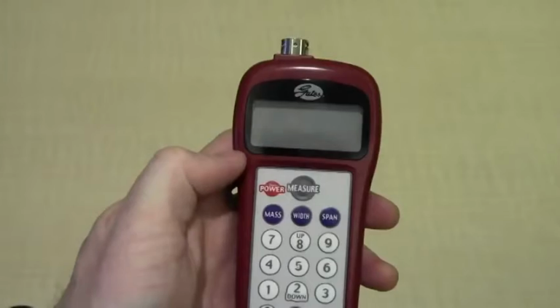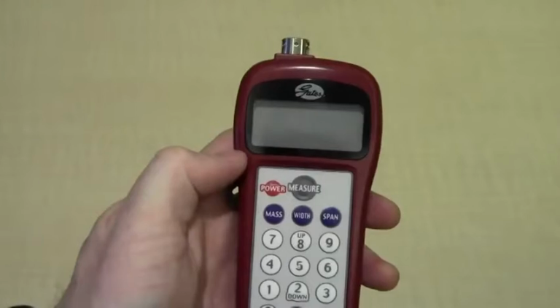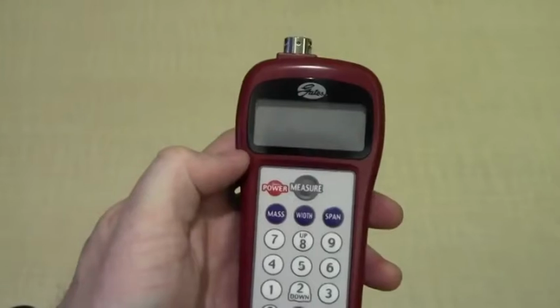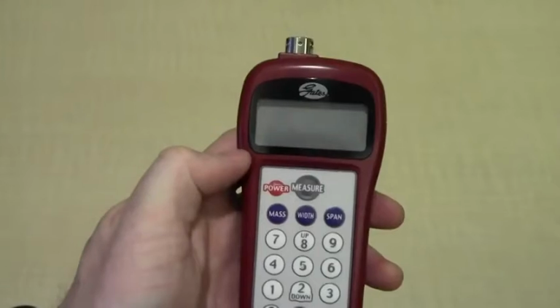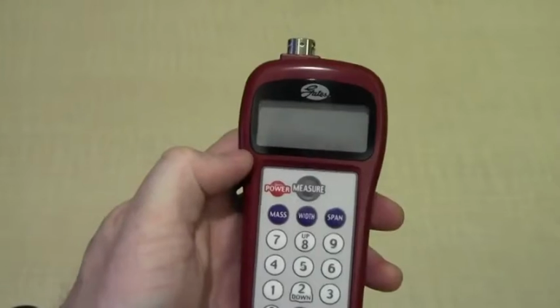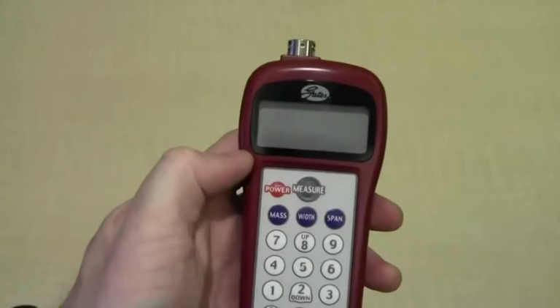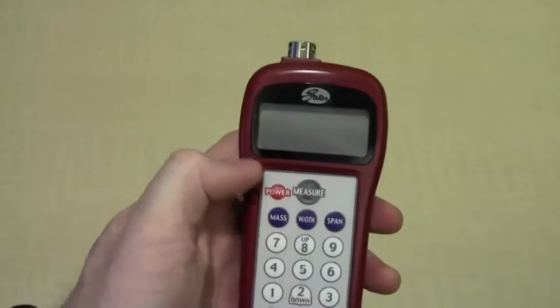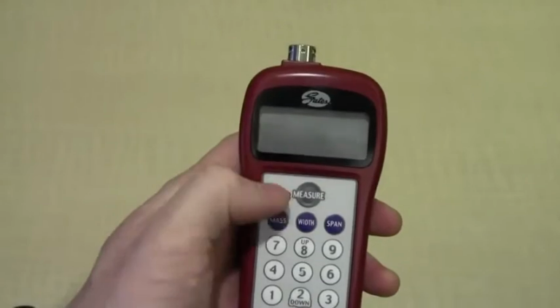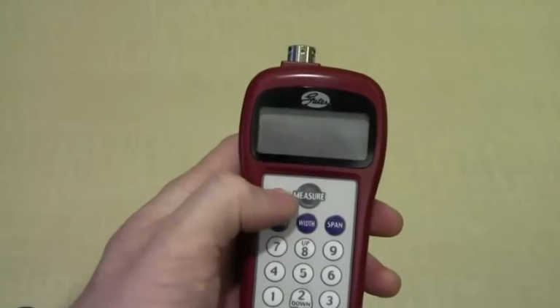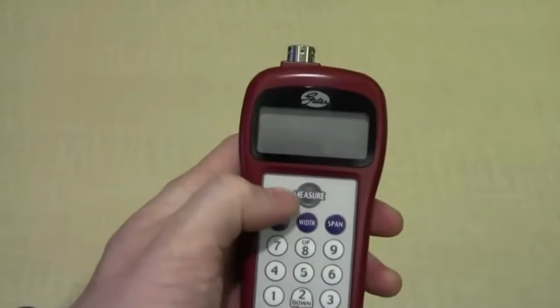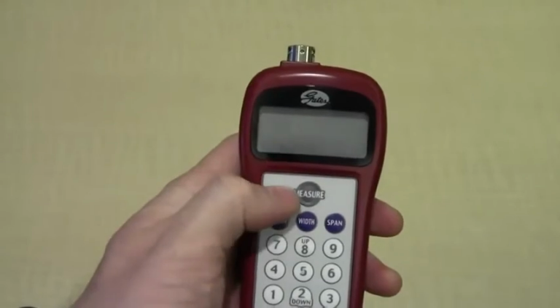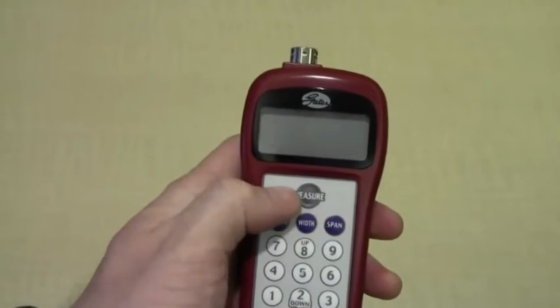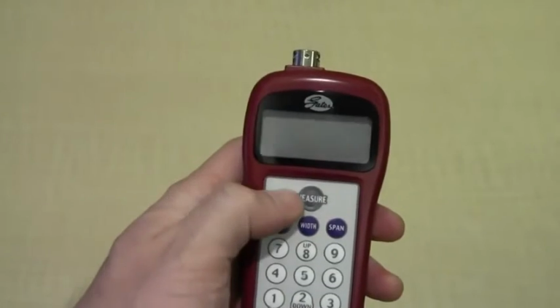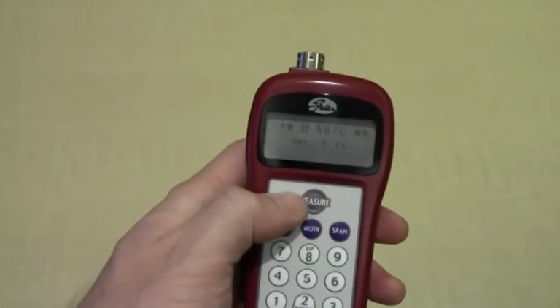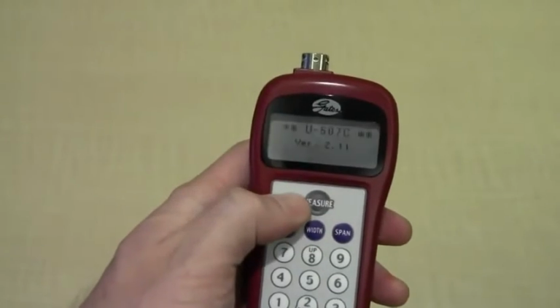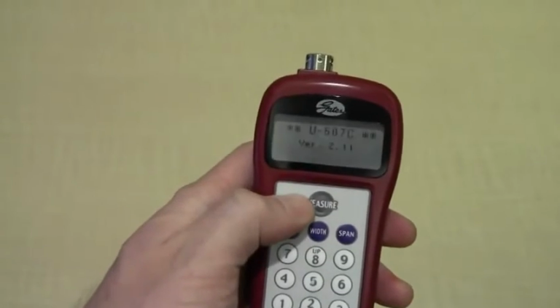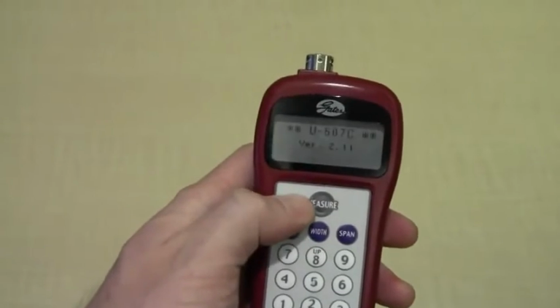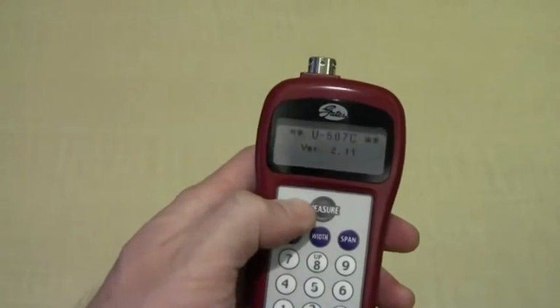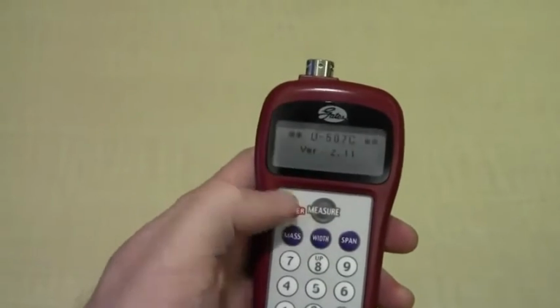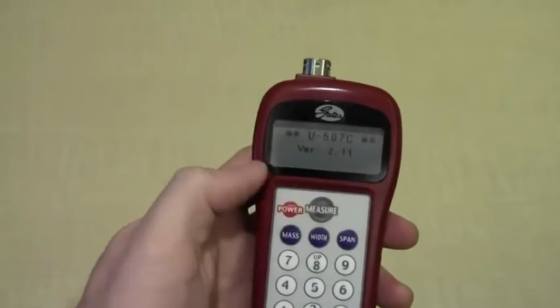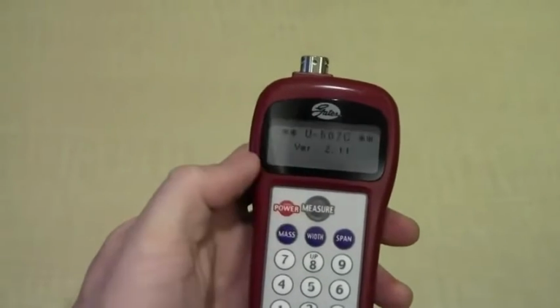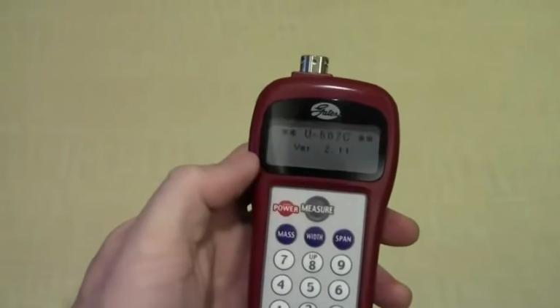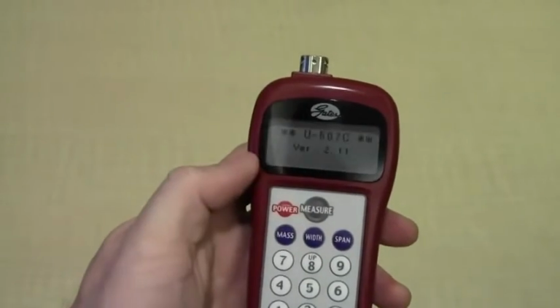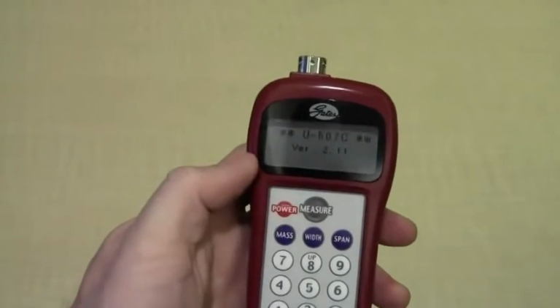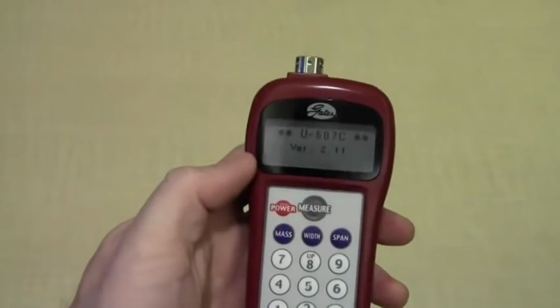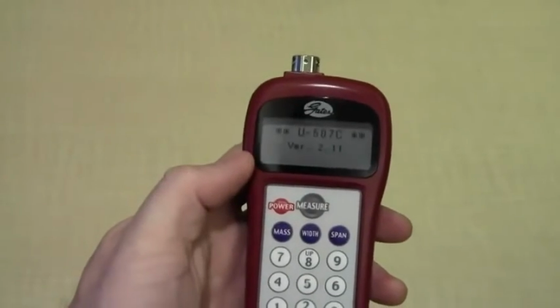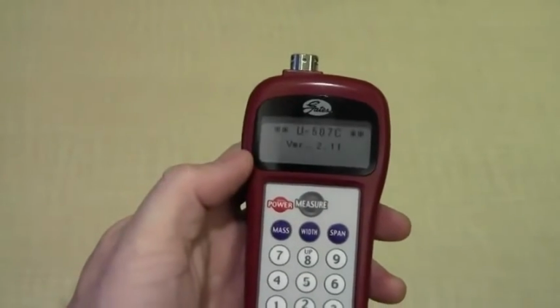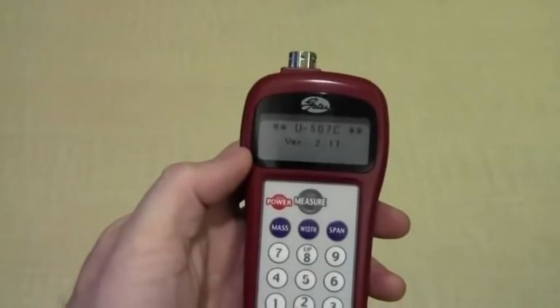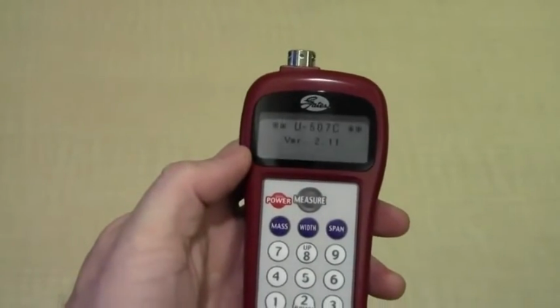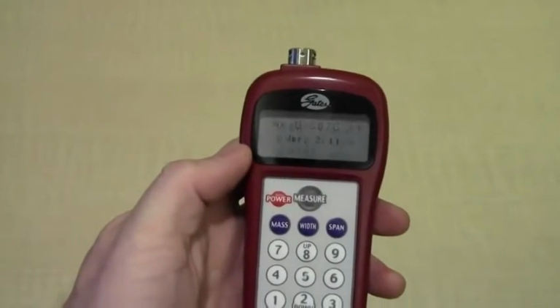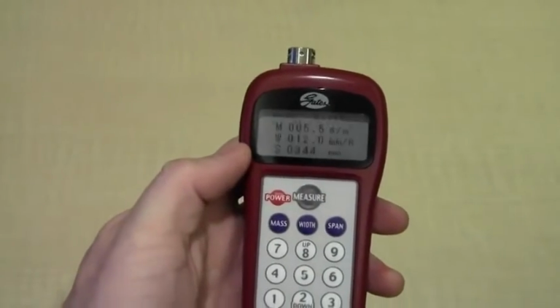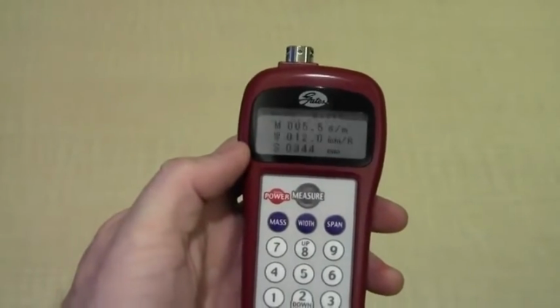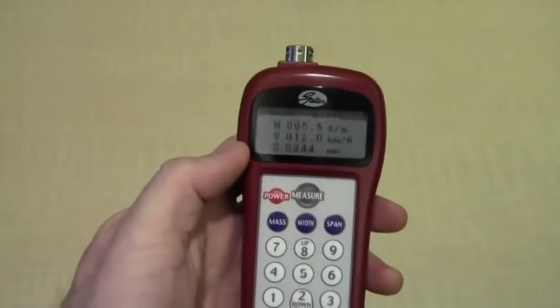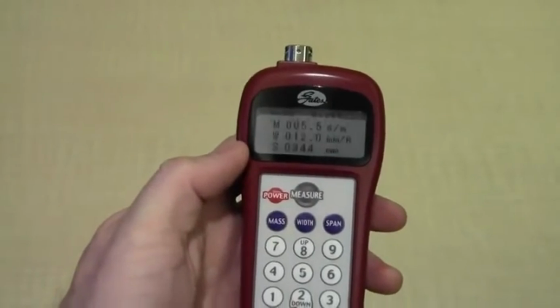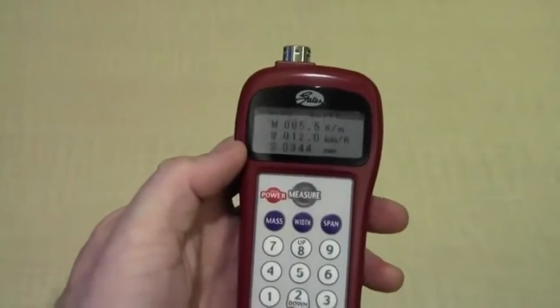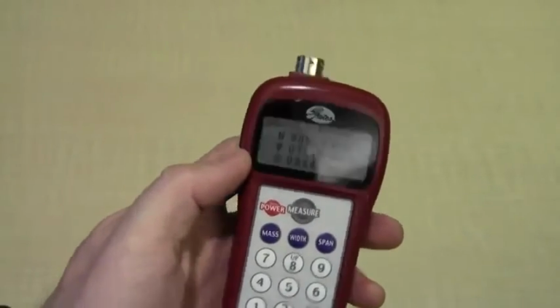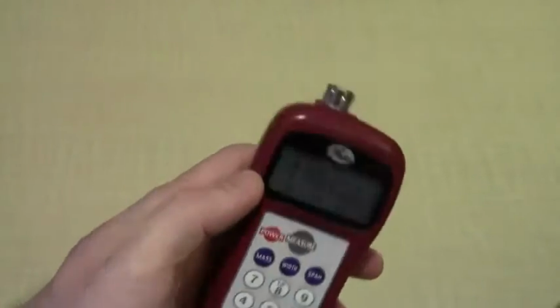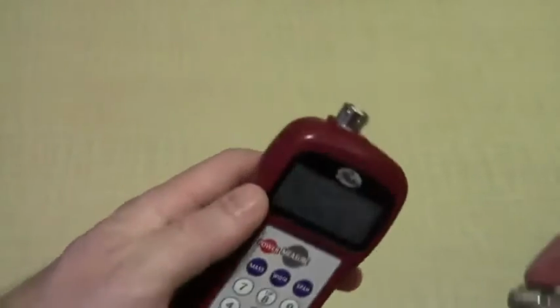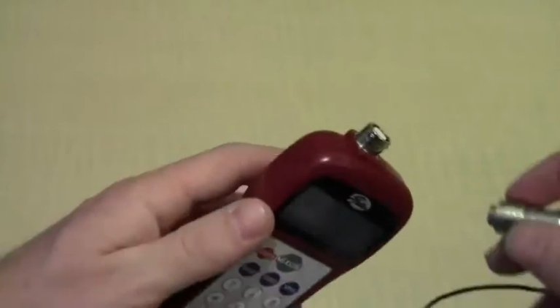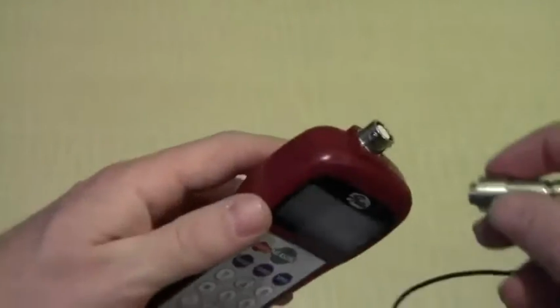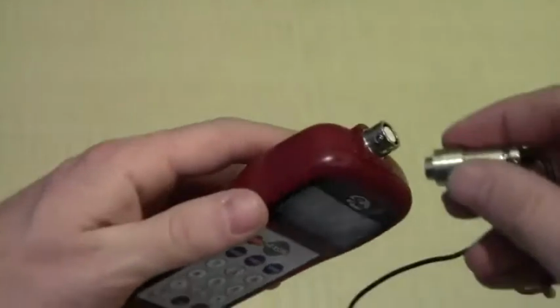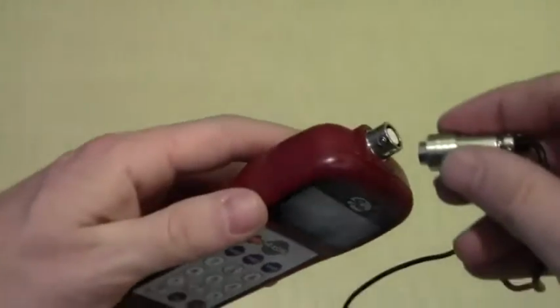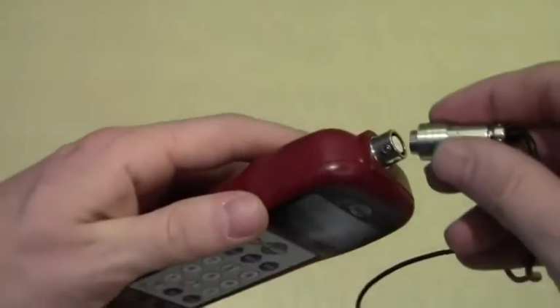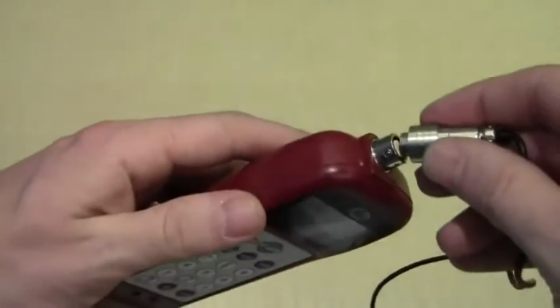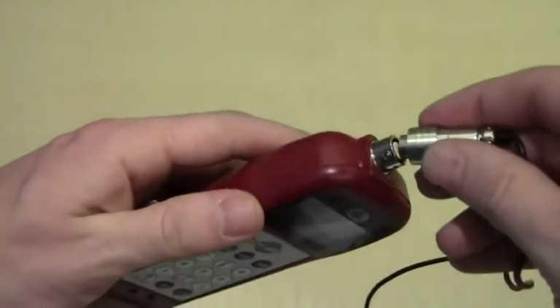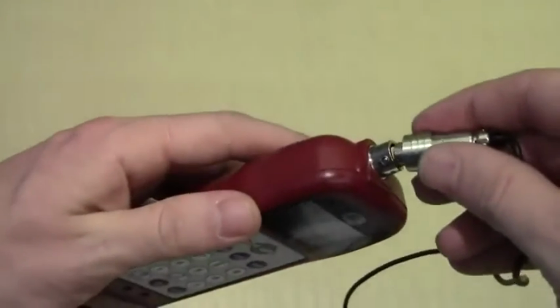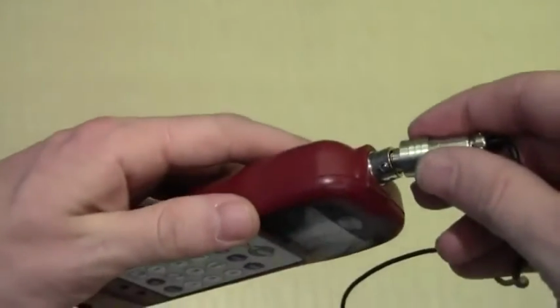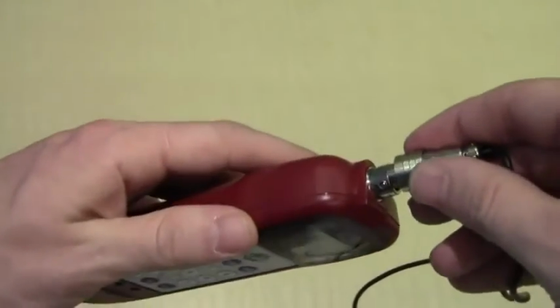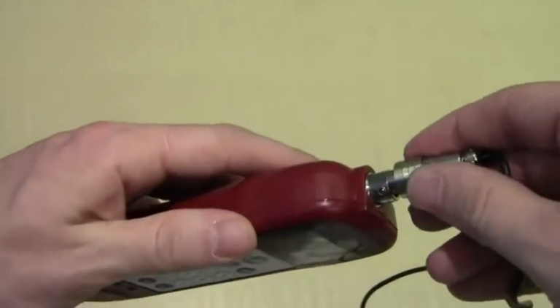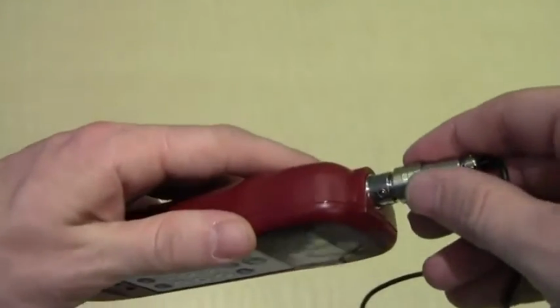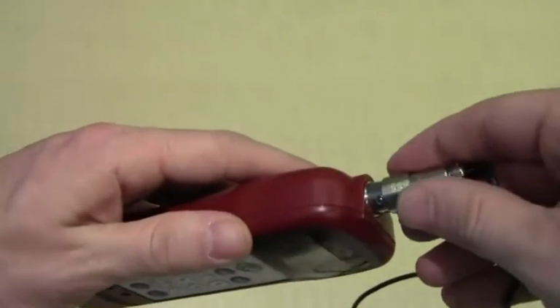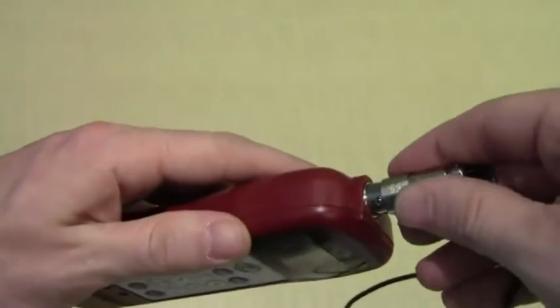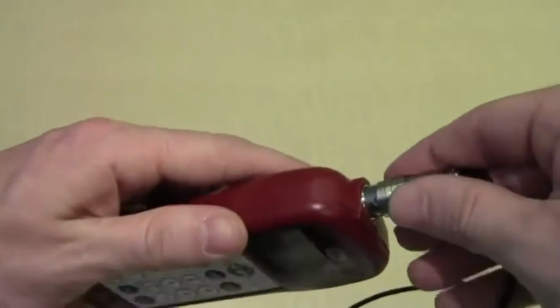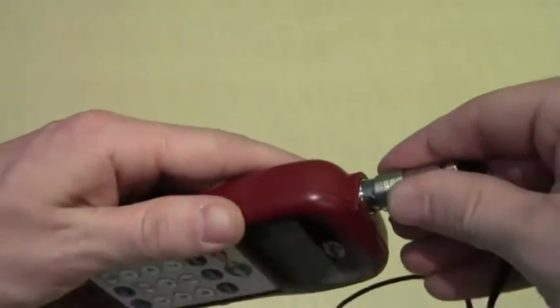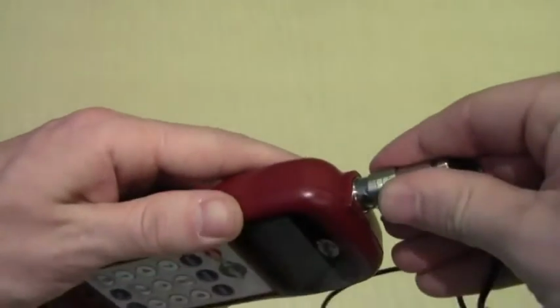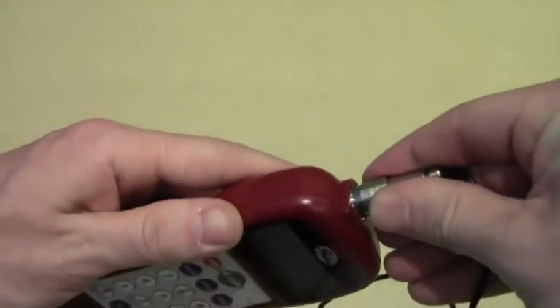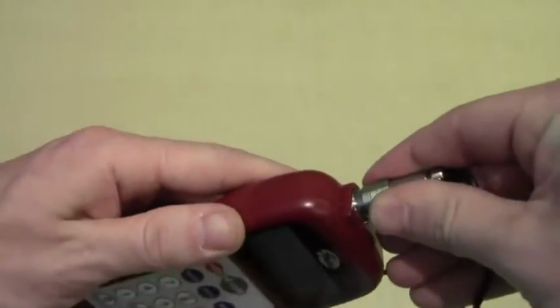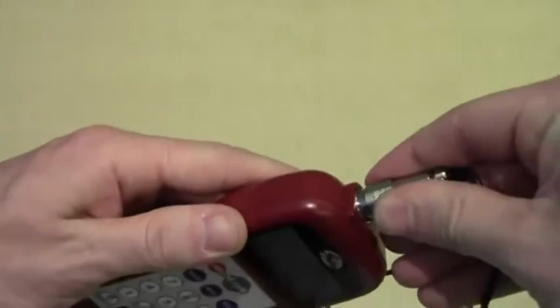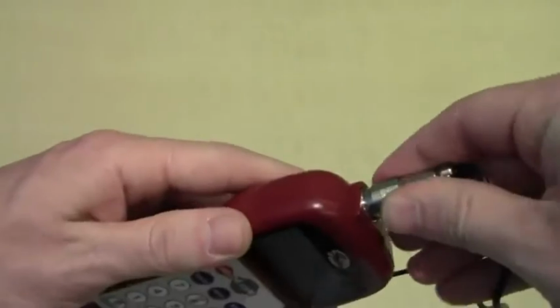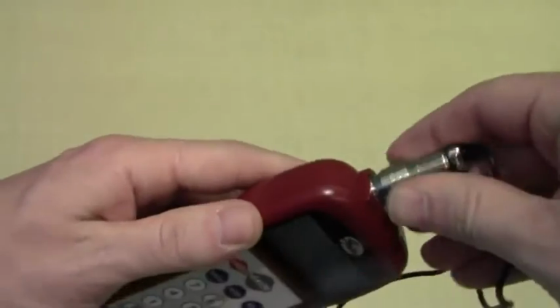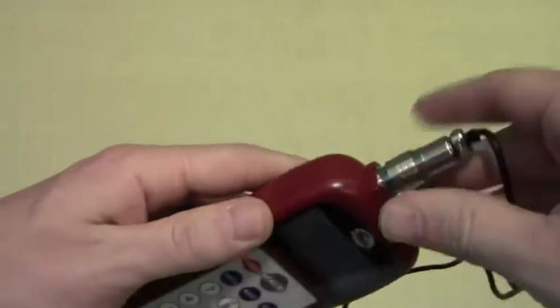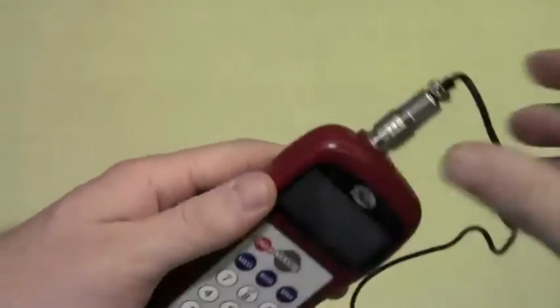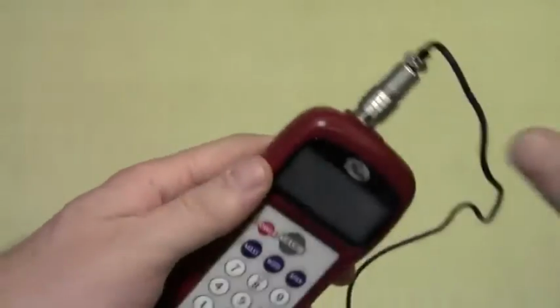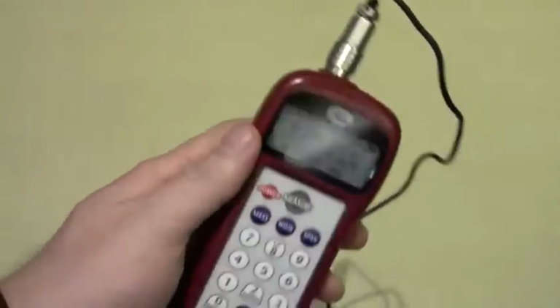For noisy environments, turn the meter on without the microphone plugged in to set it to a sensitive setting.